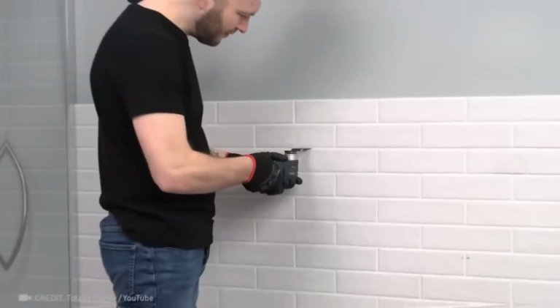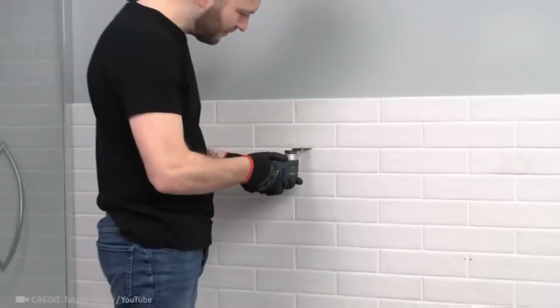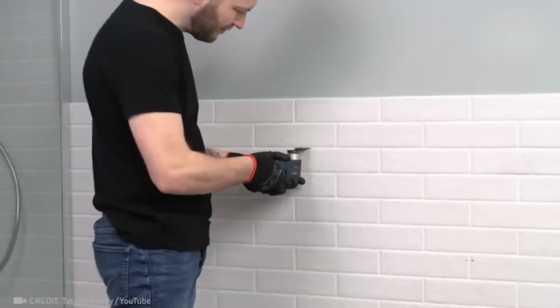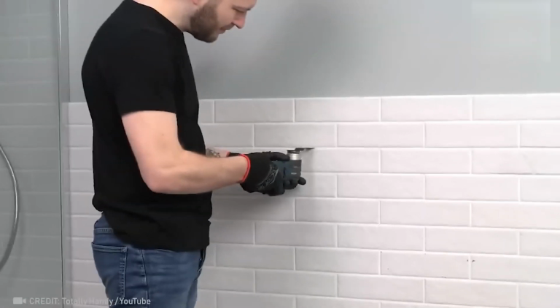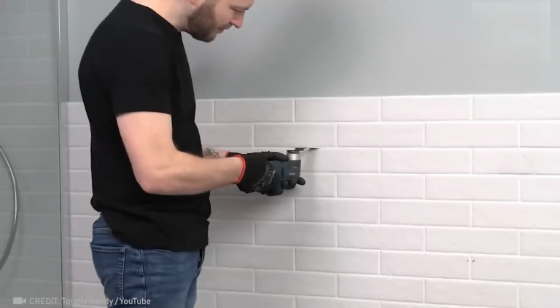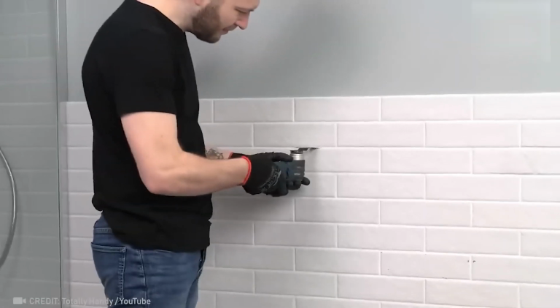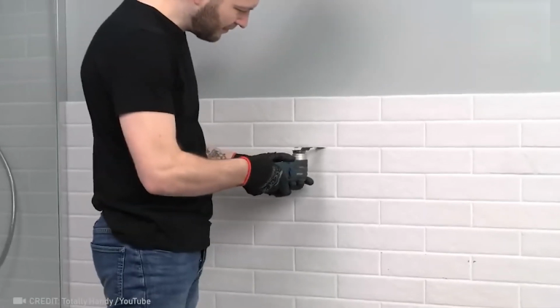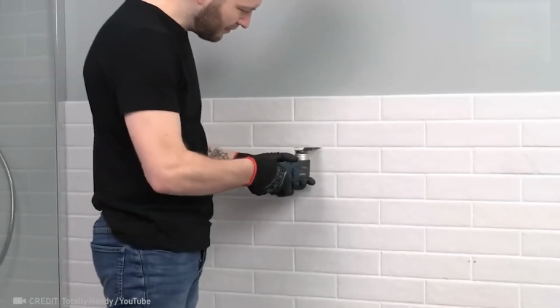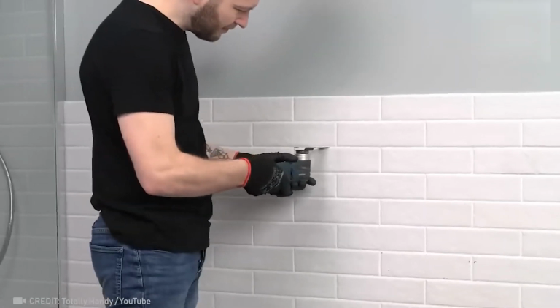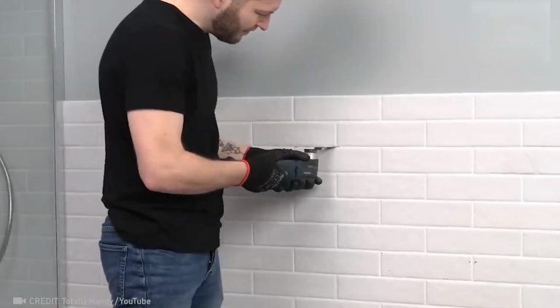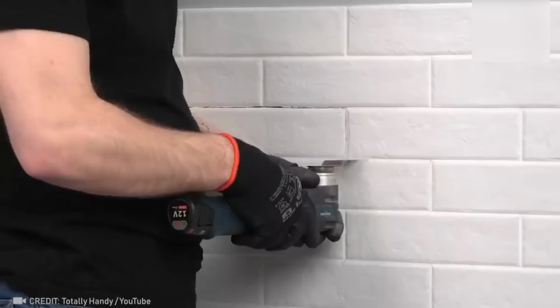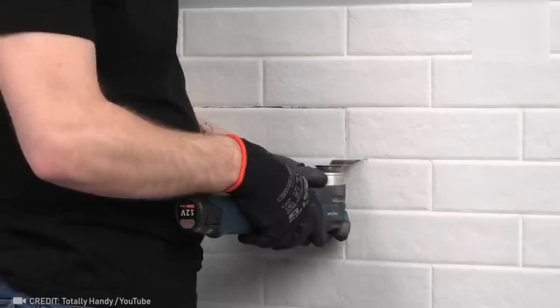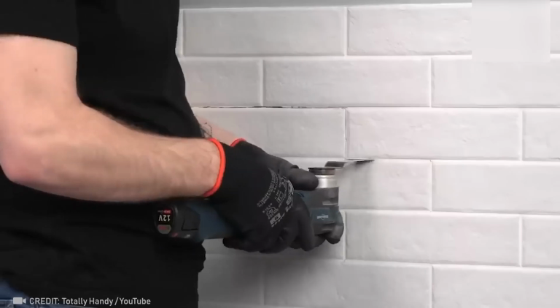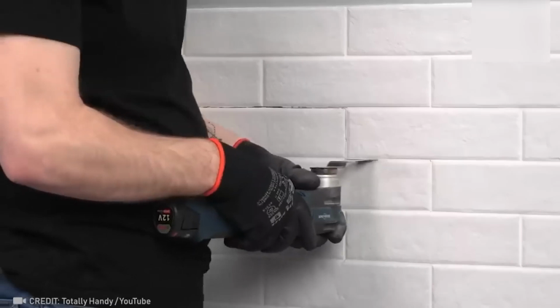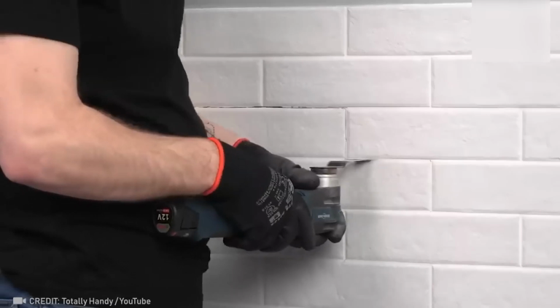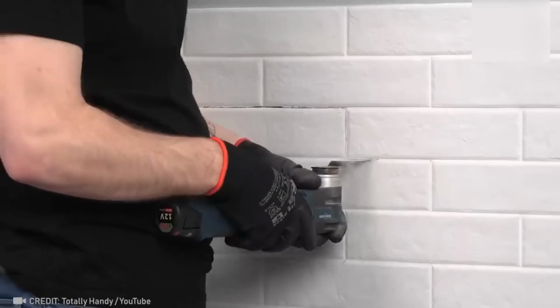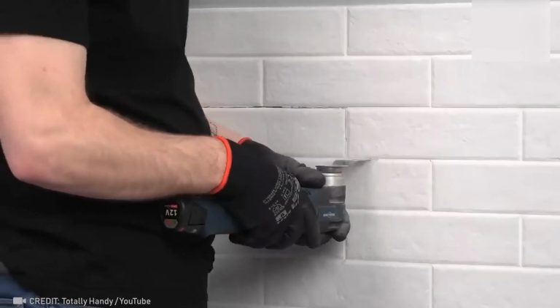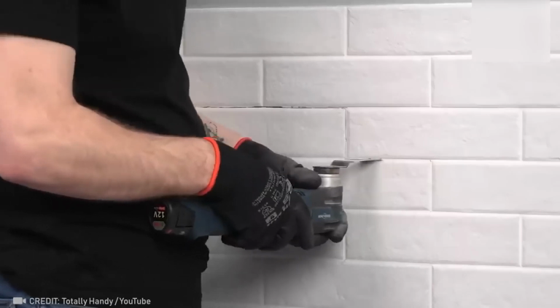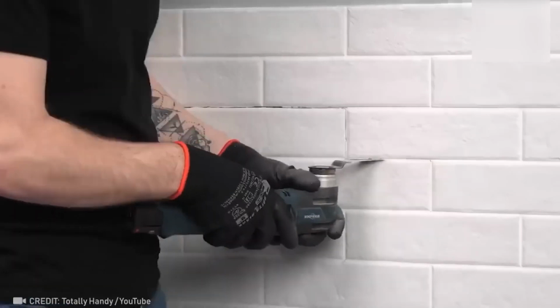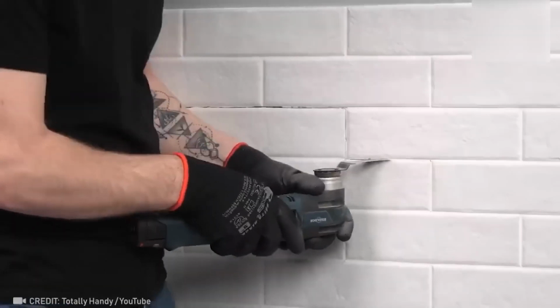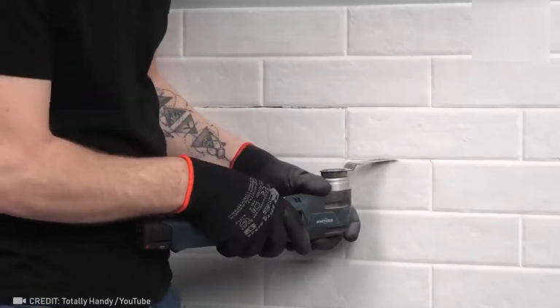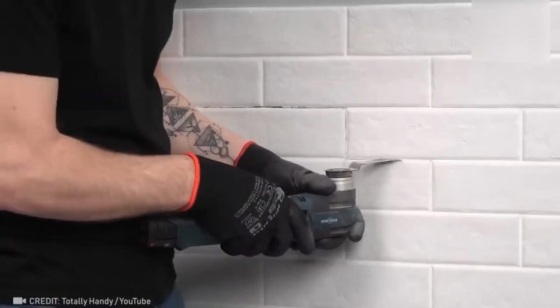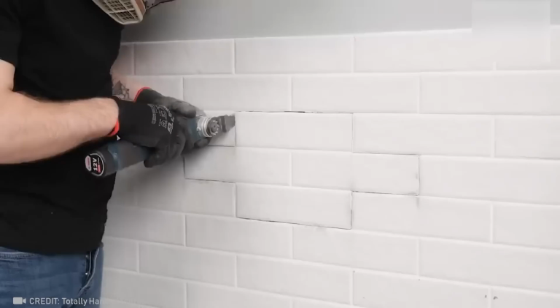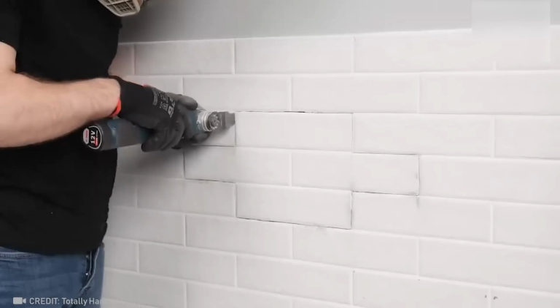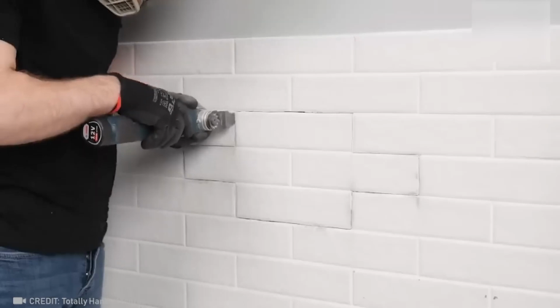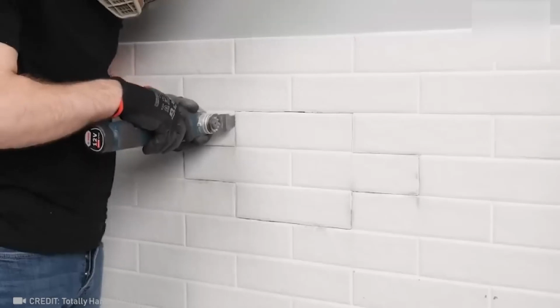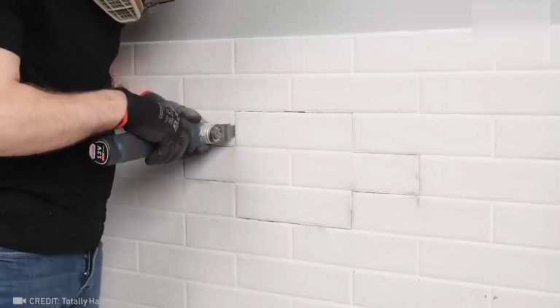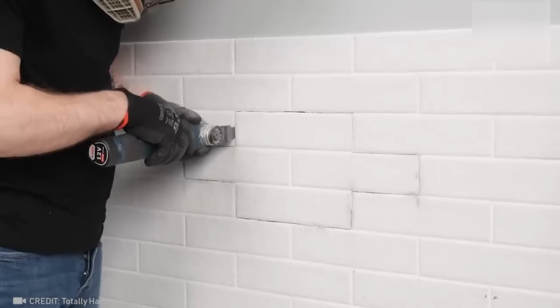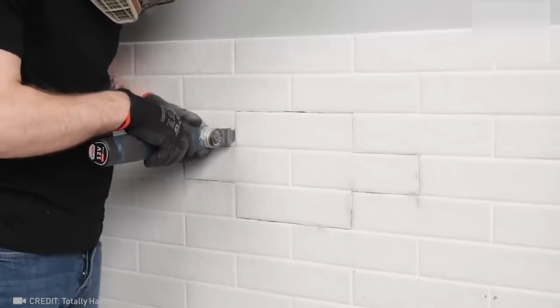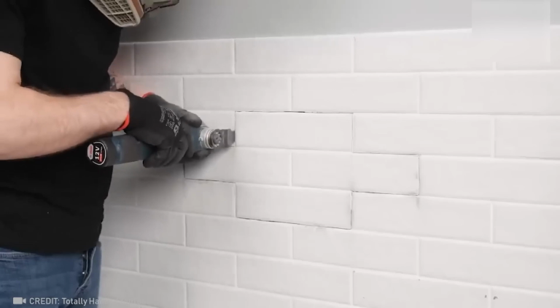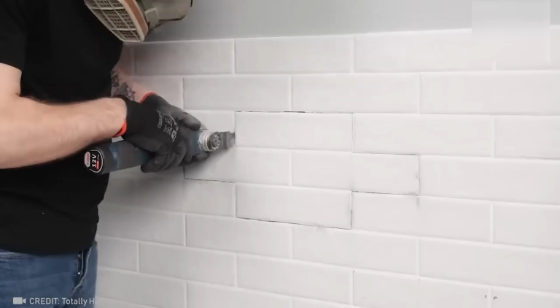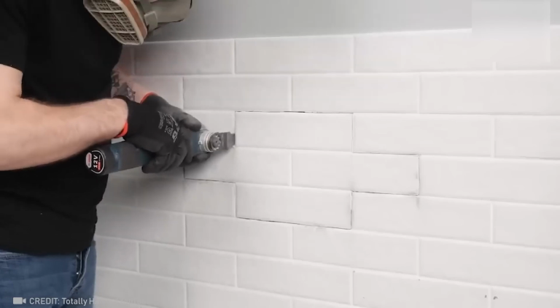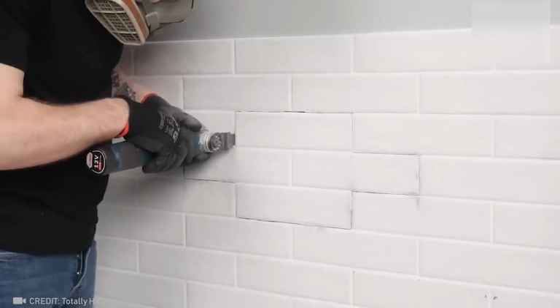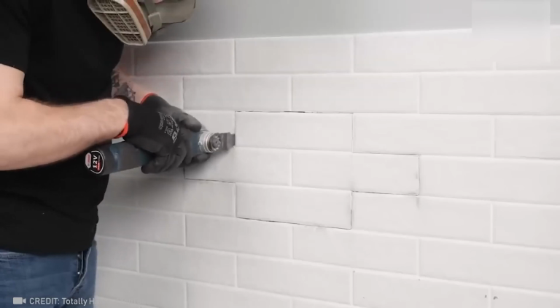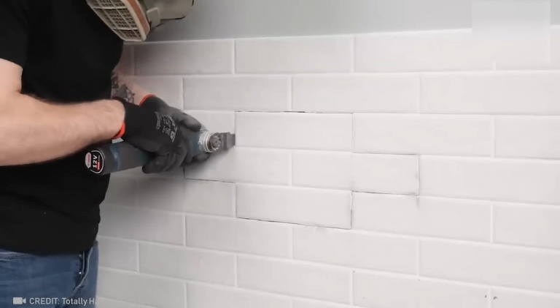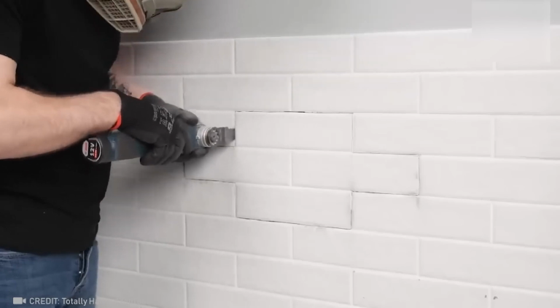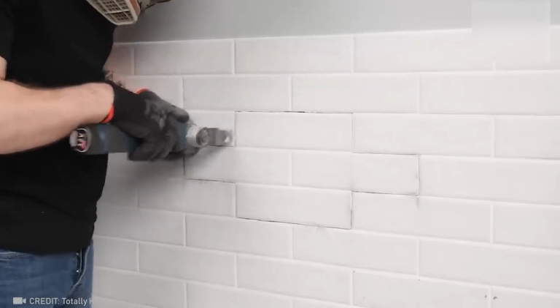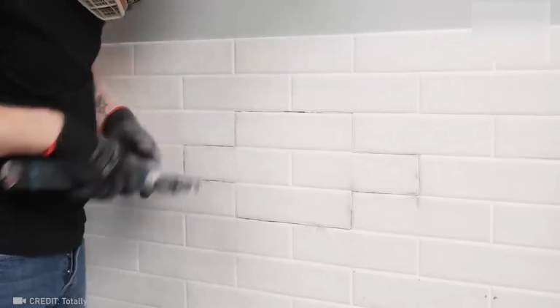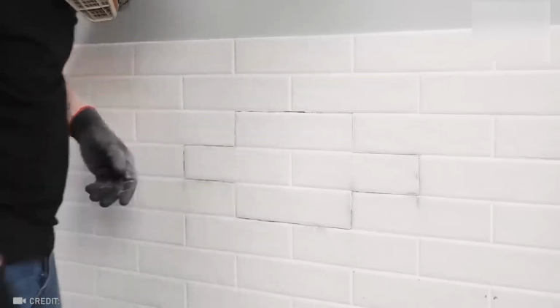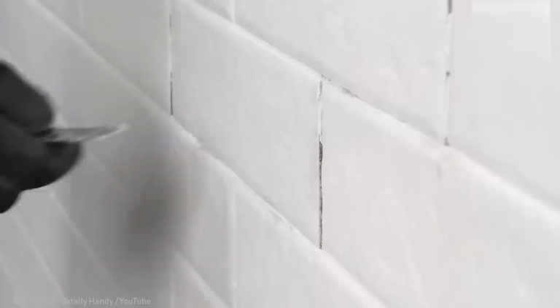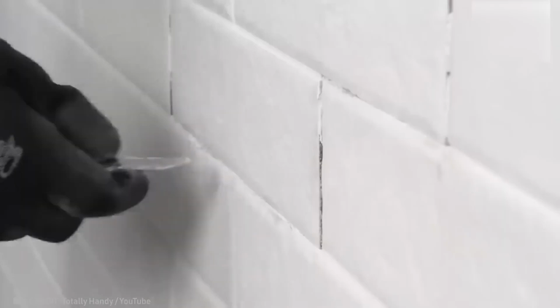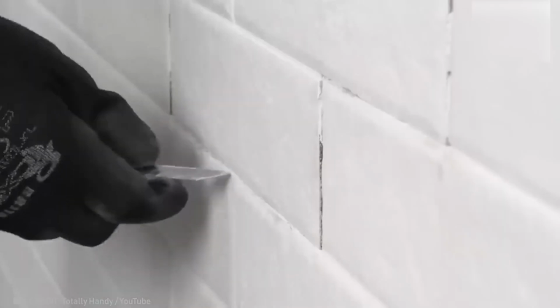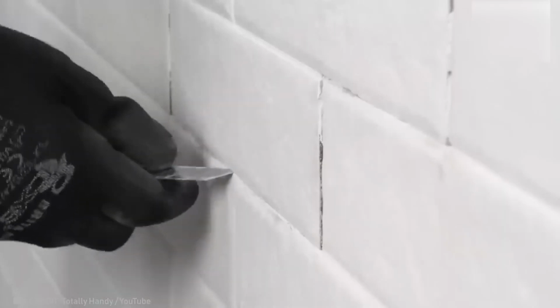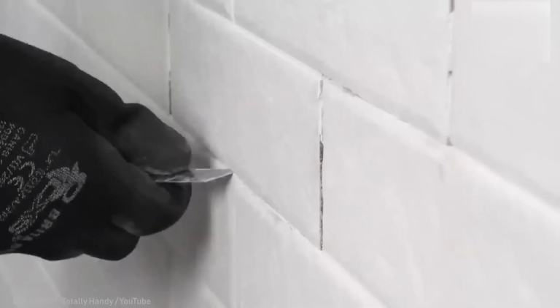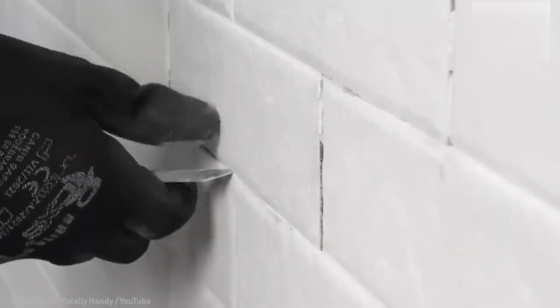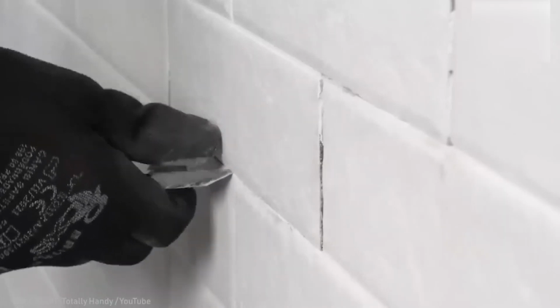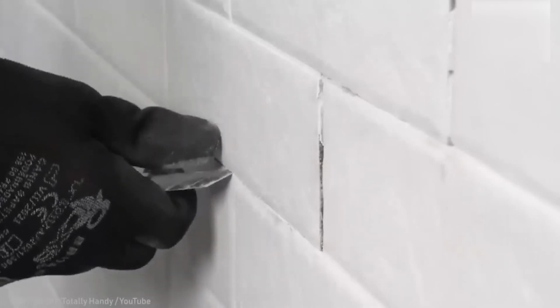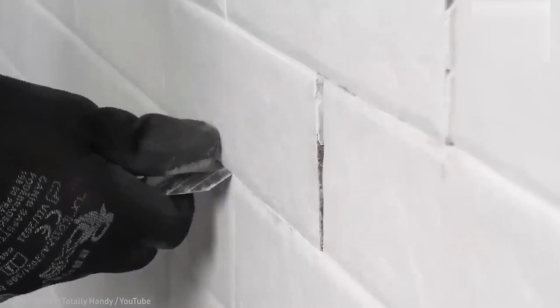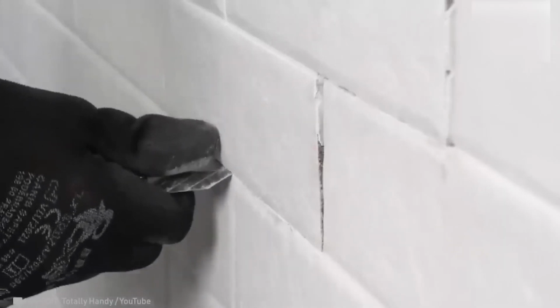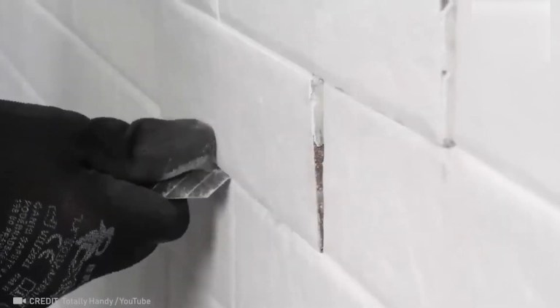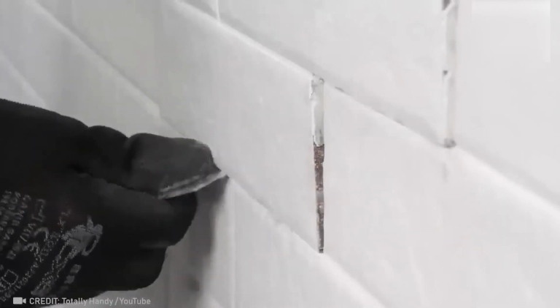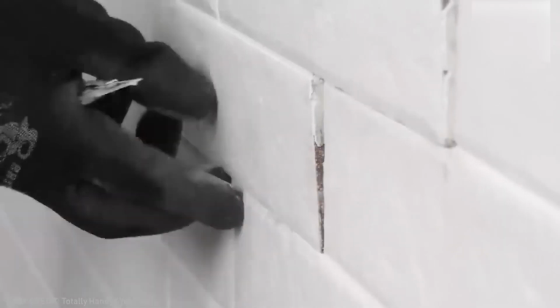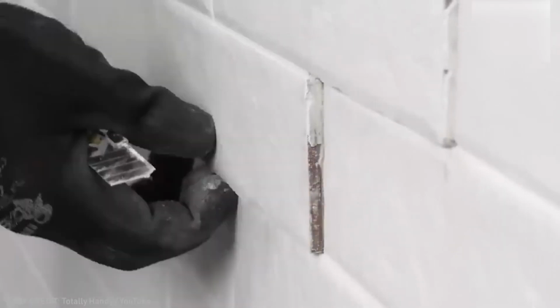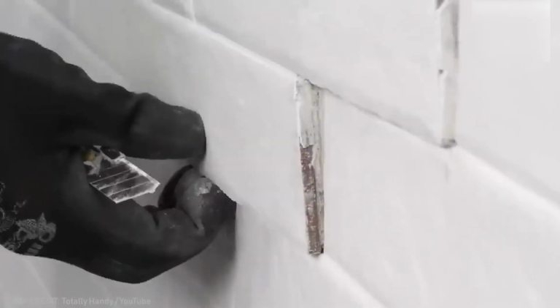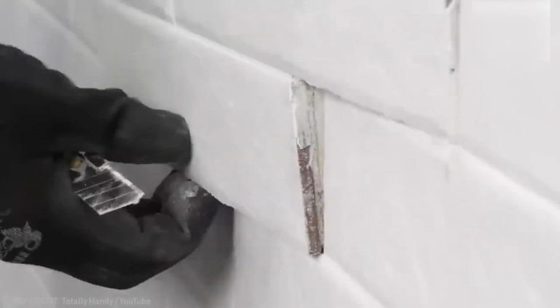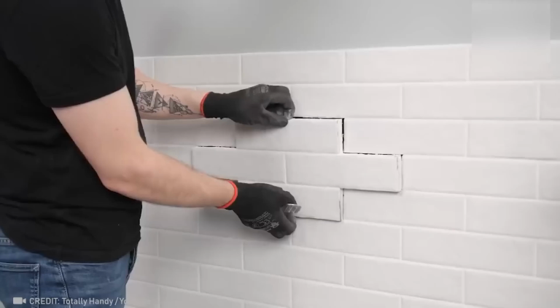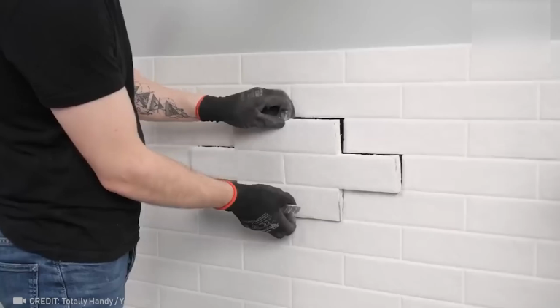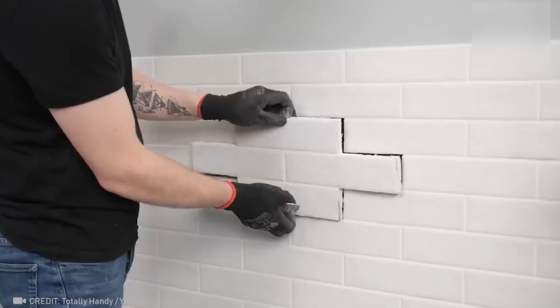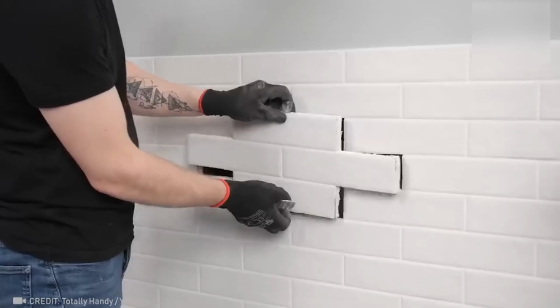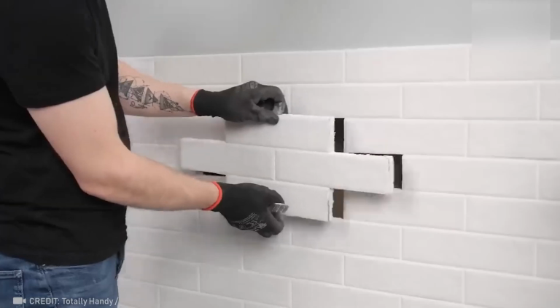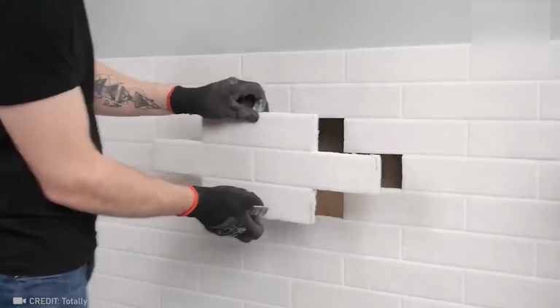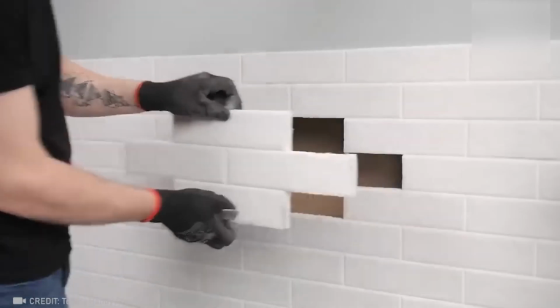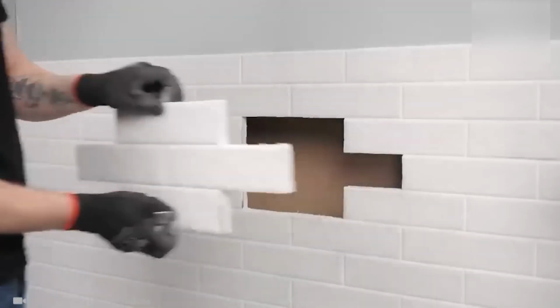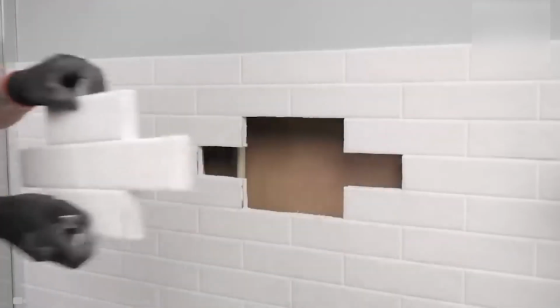Have you been thinking about a safe for your valuables? Well, we found the perfect hiding spot behind your bathroom tiles.